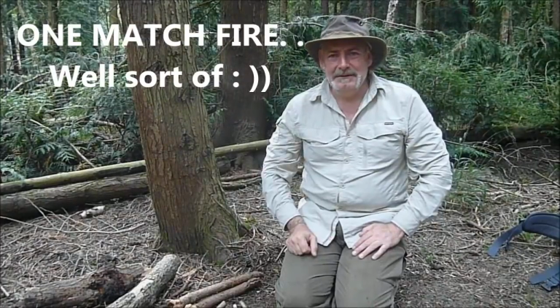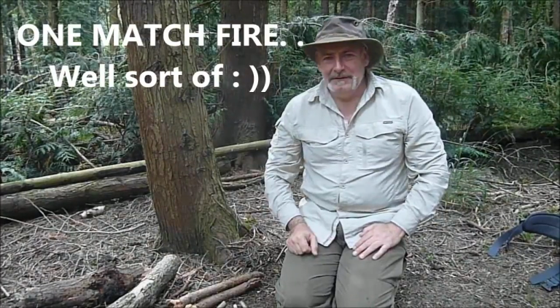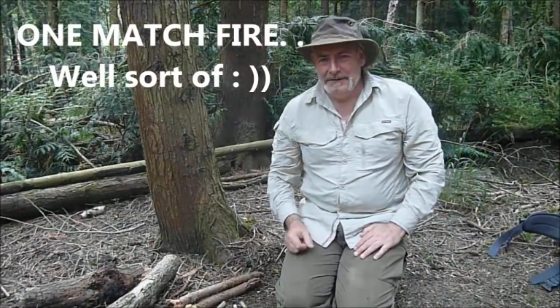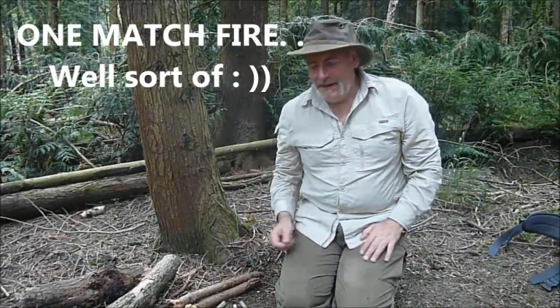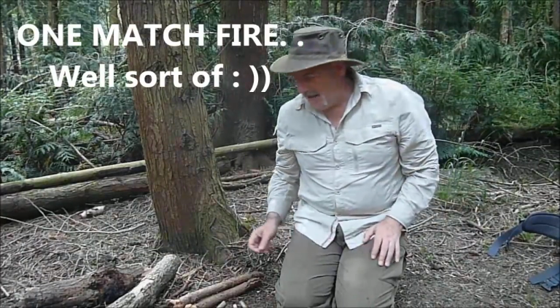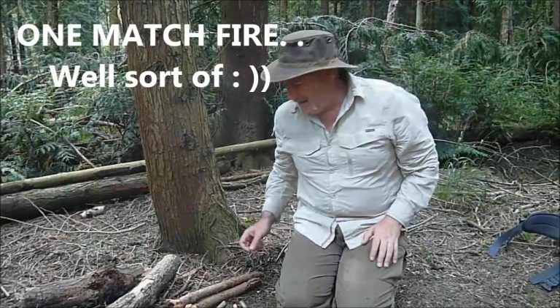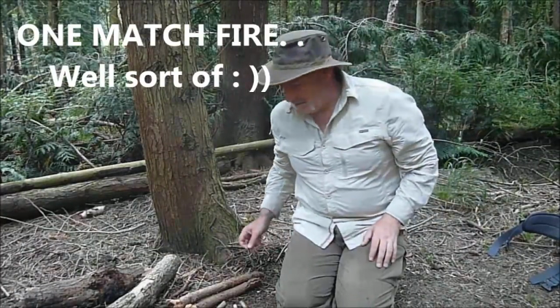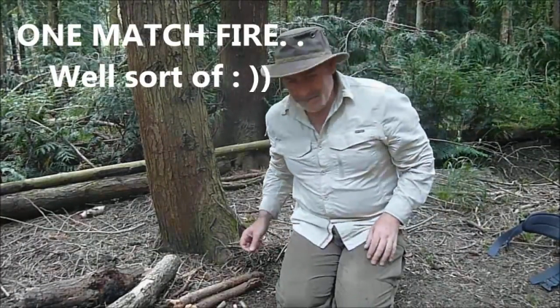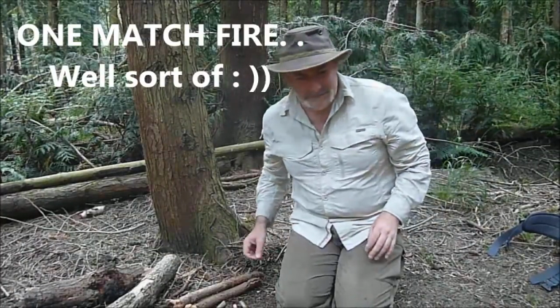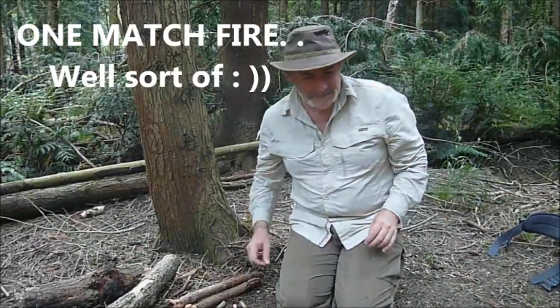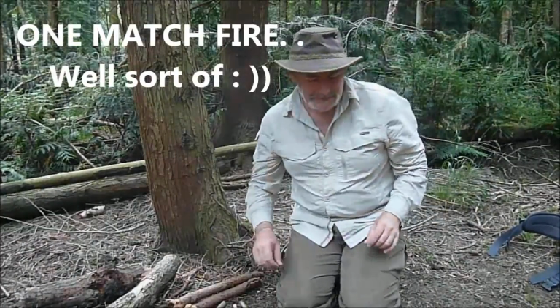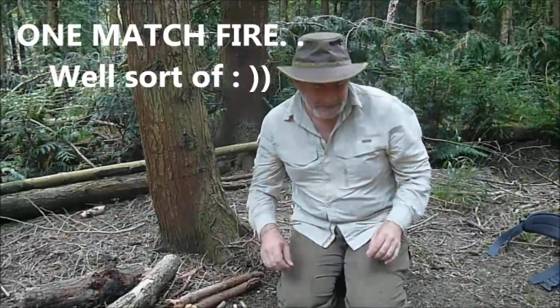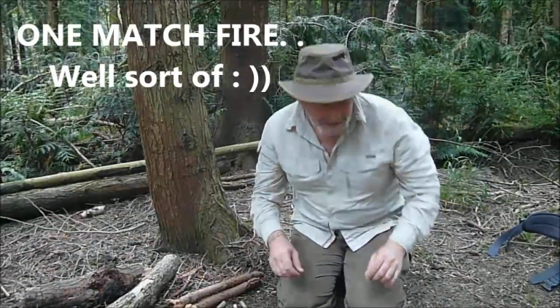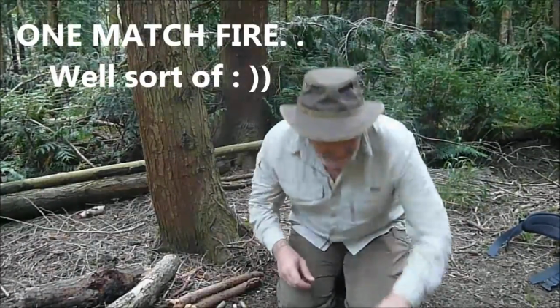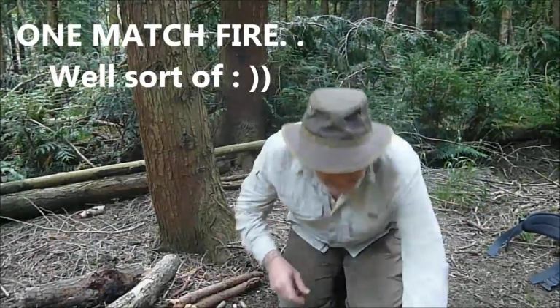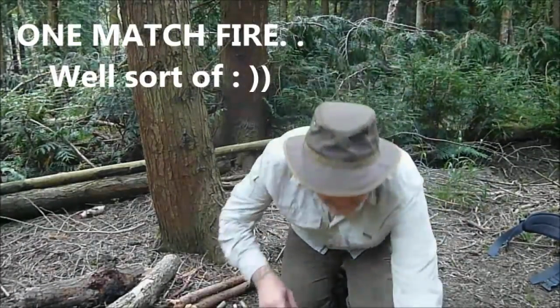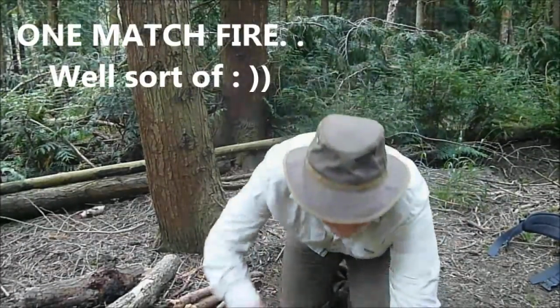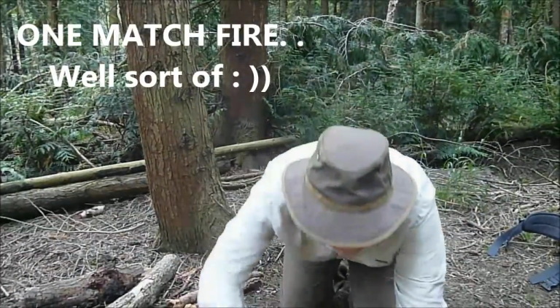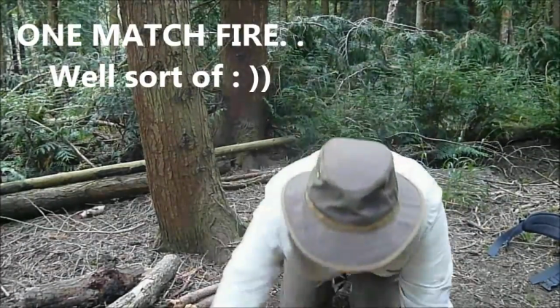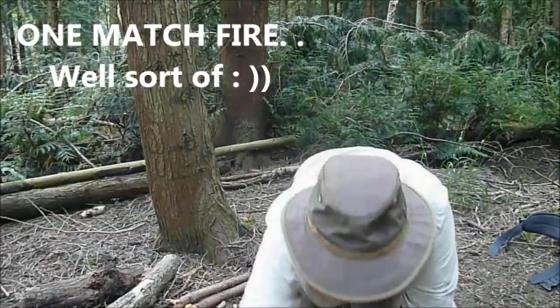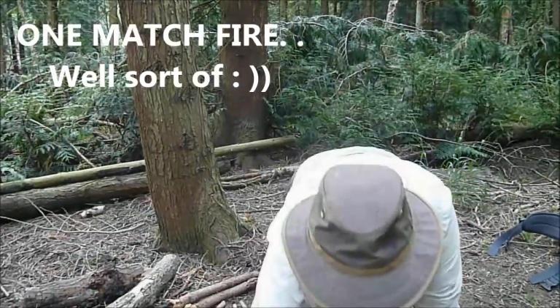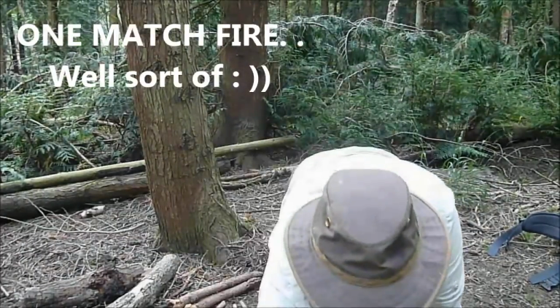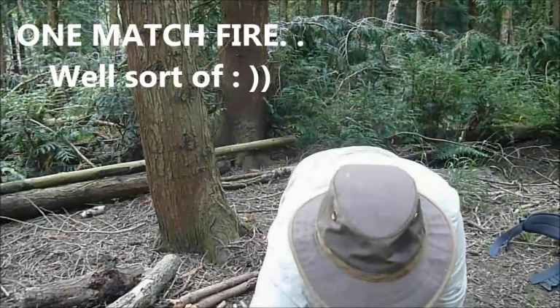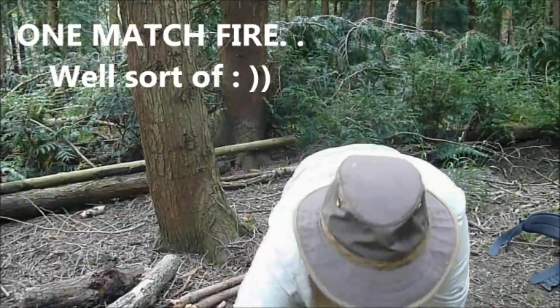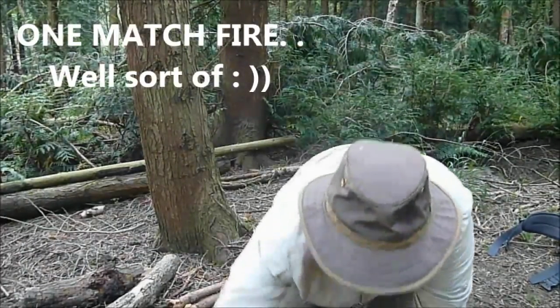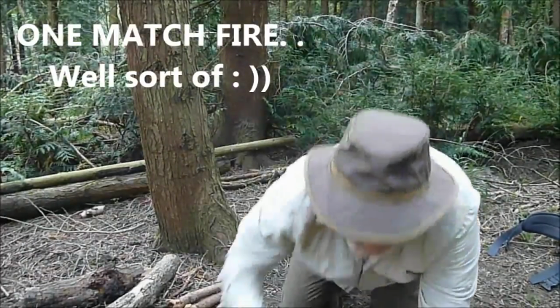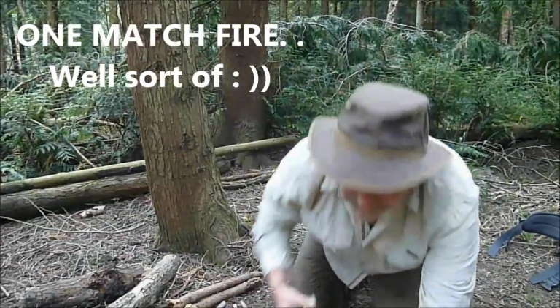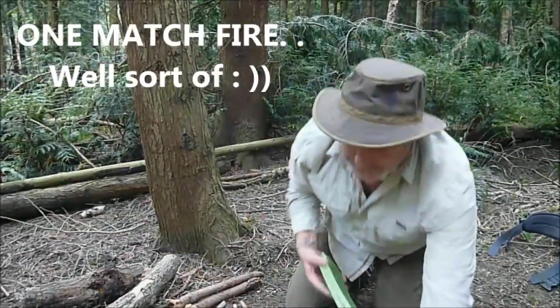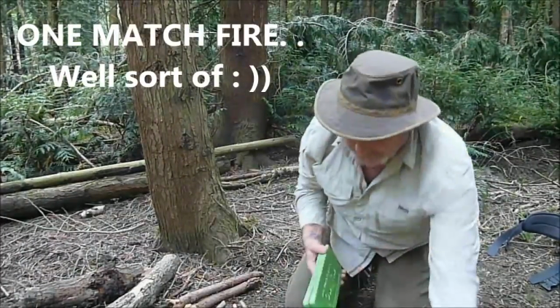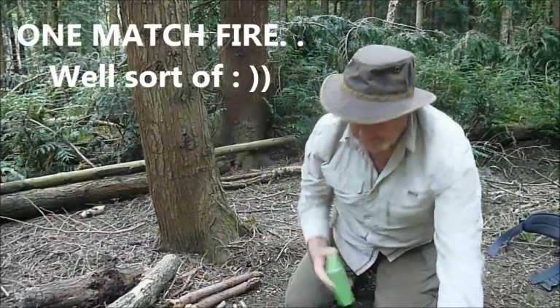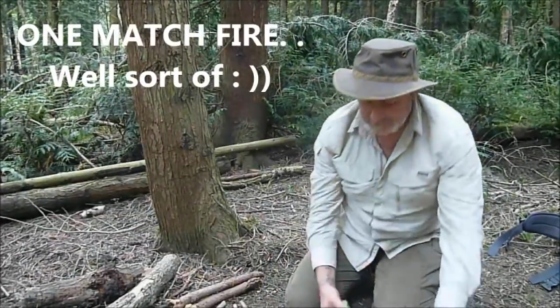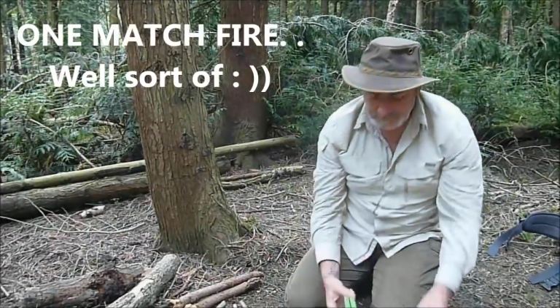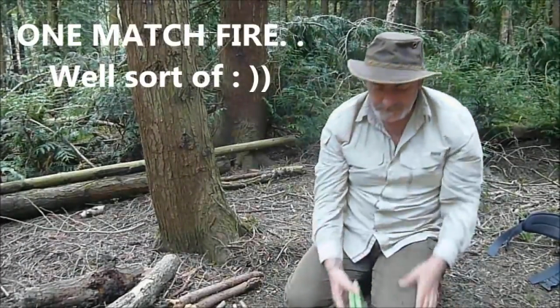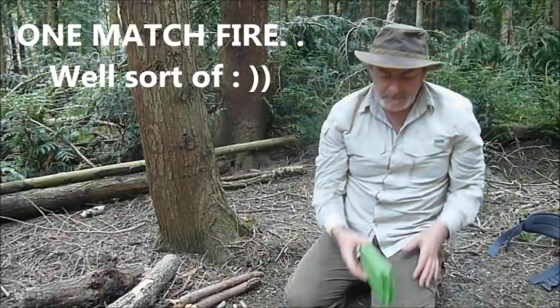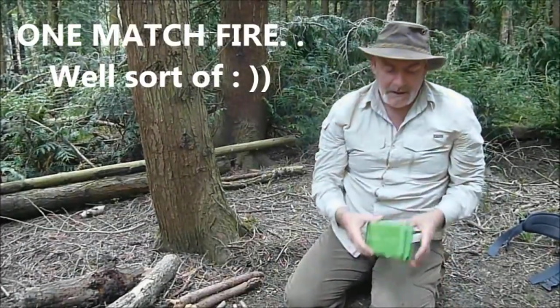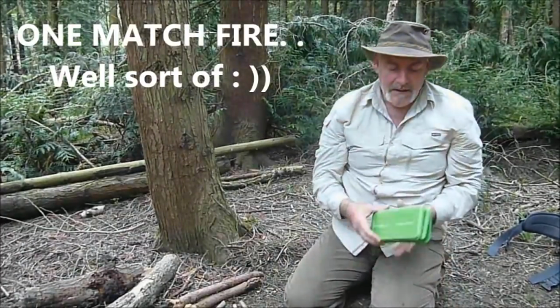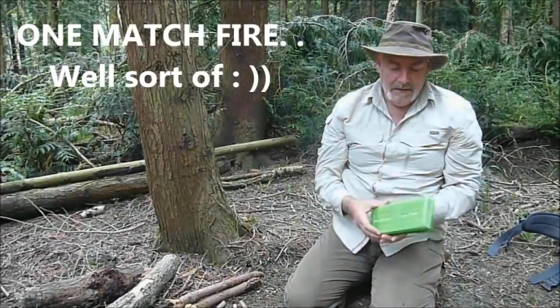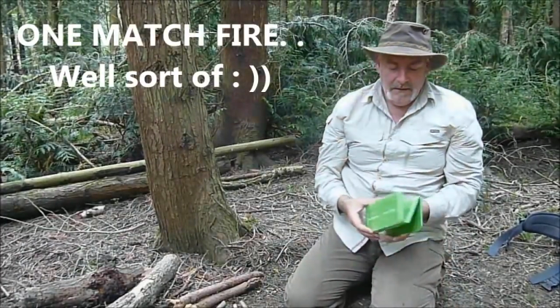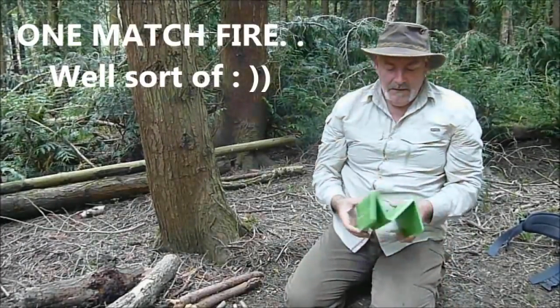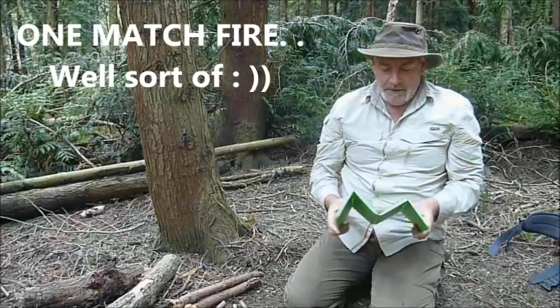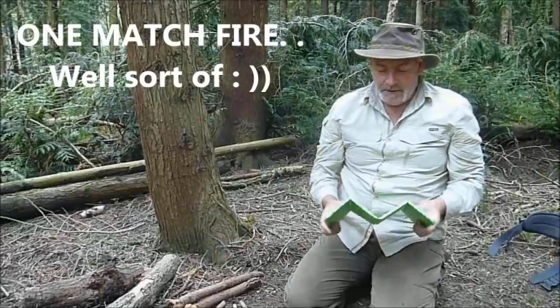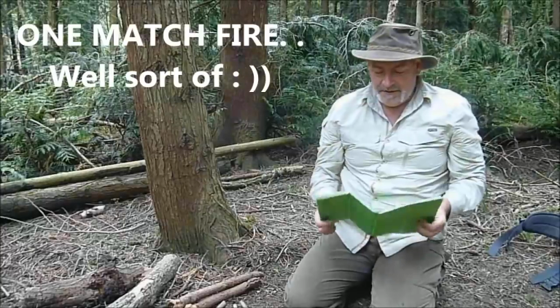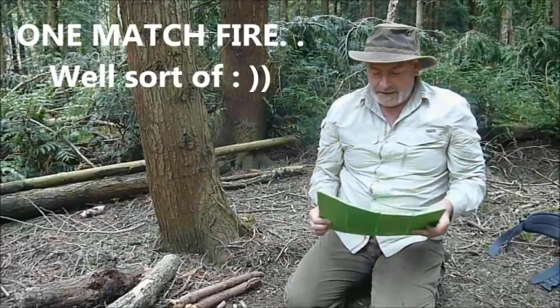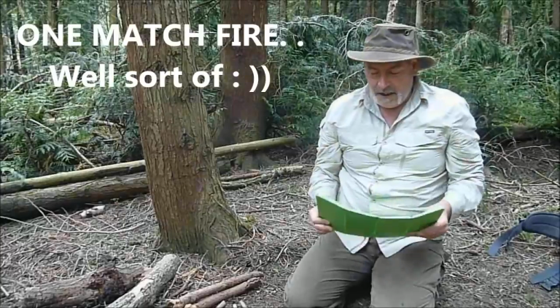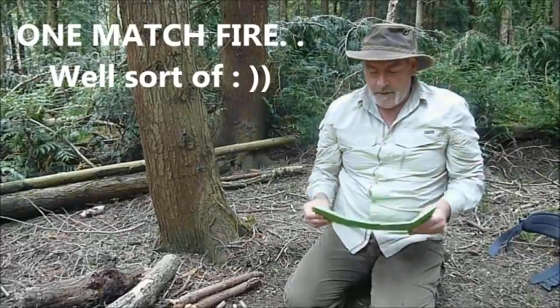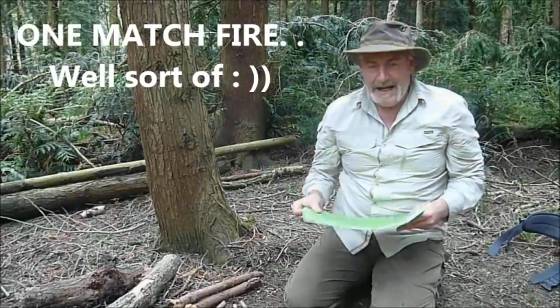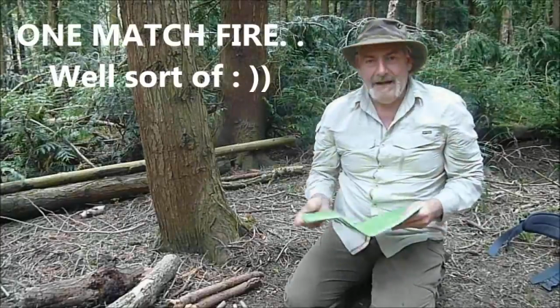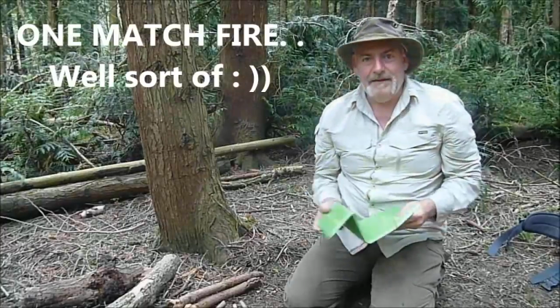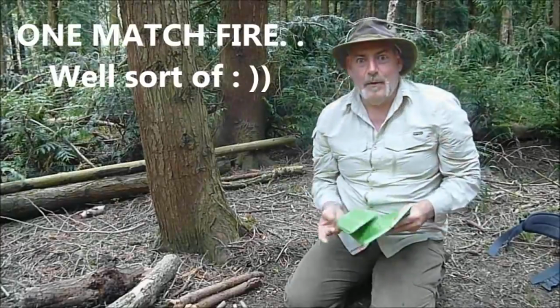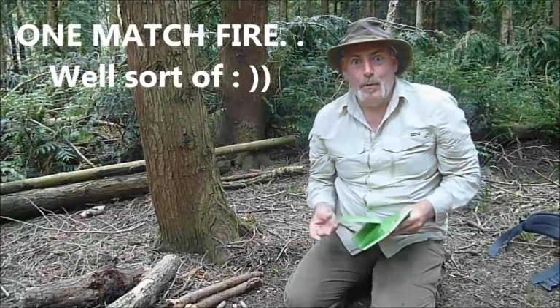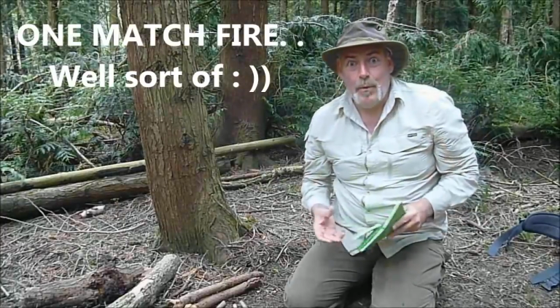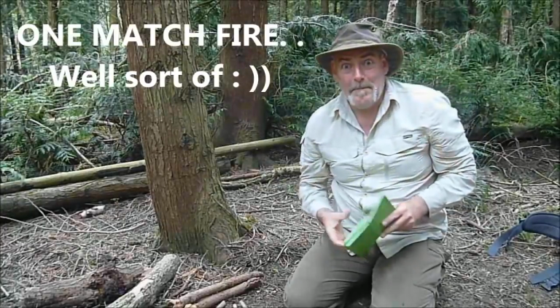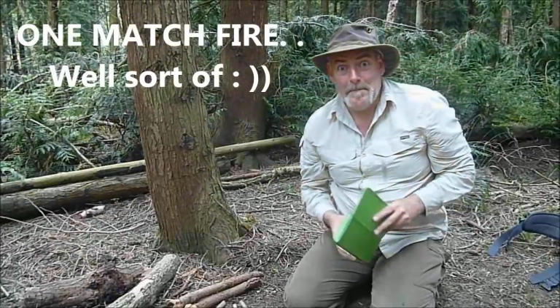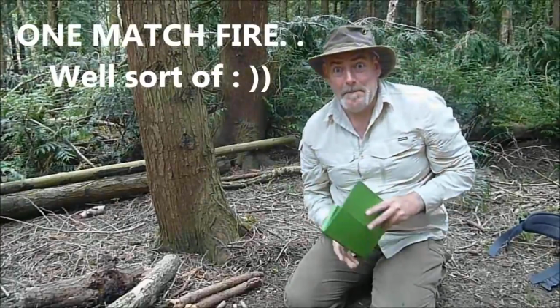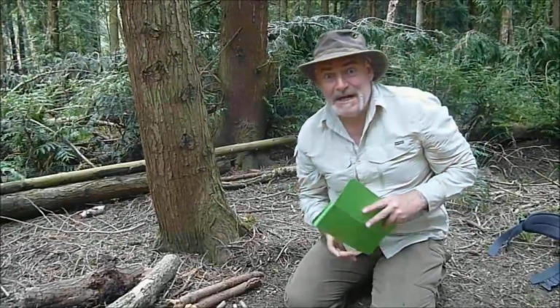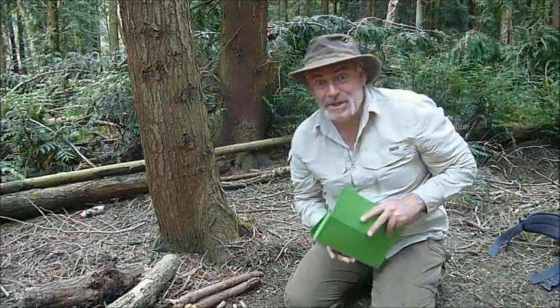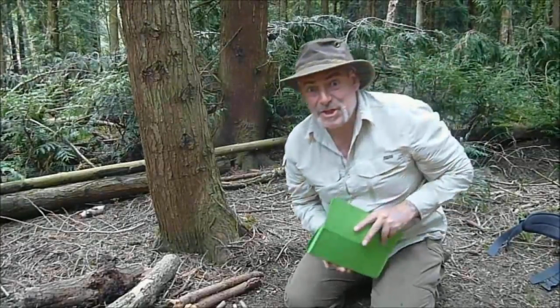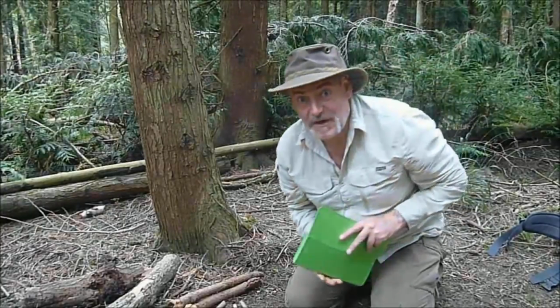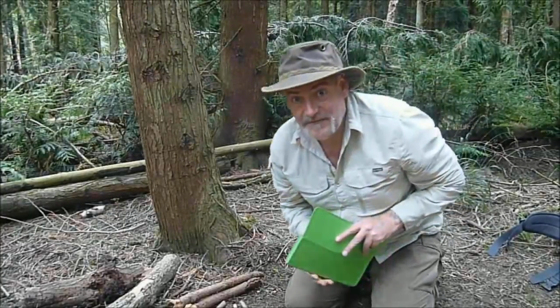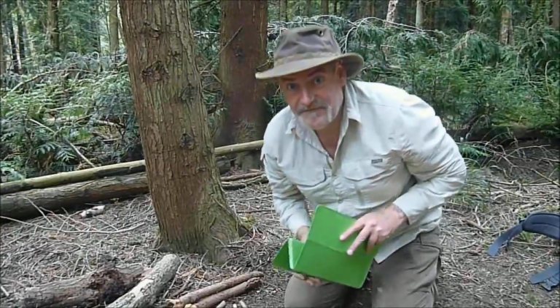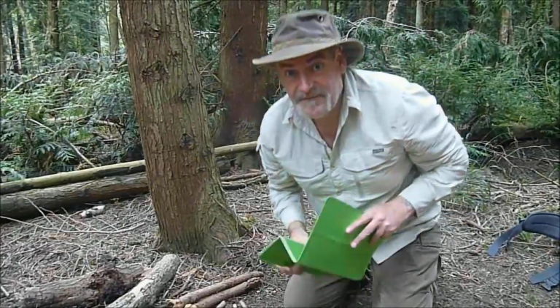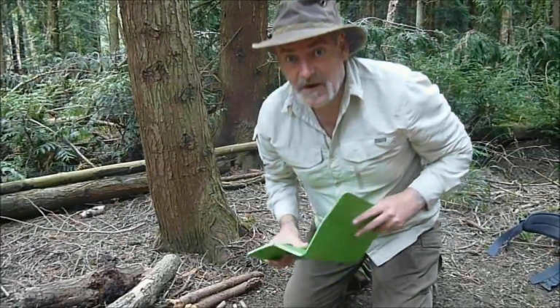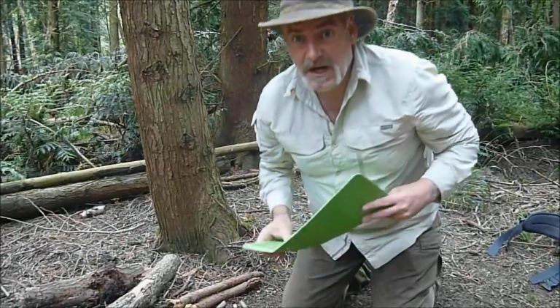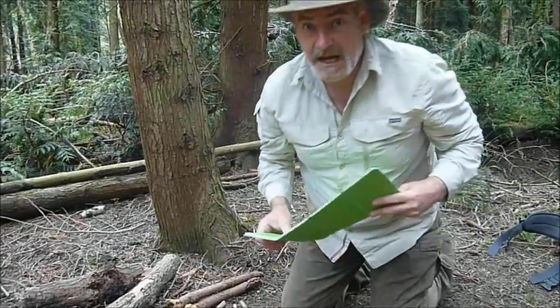Hello, it's September. I'm going to have a go at the one match fire.